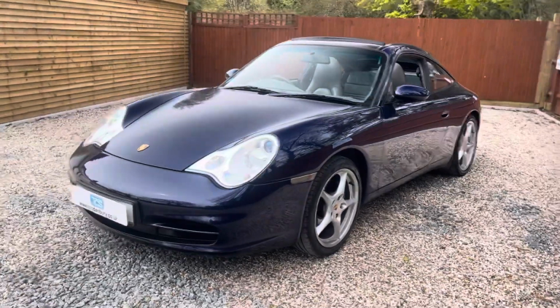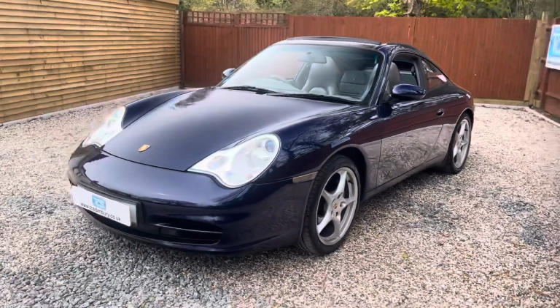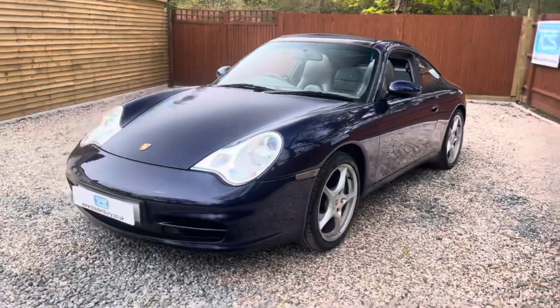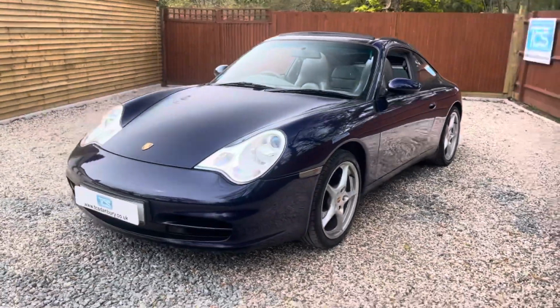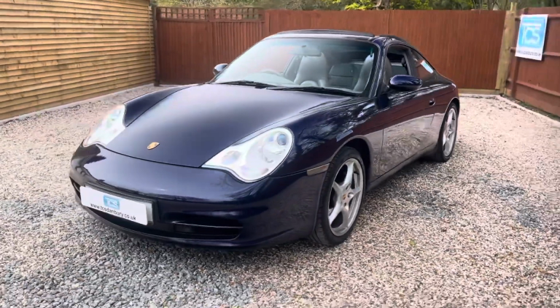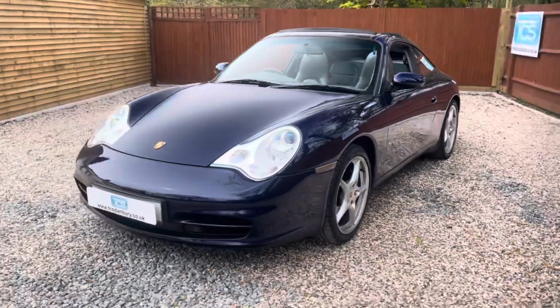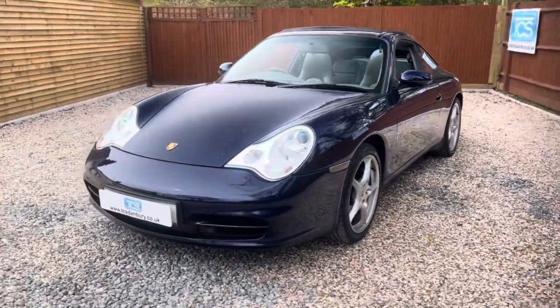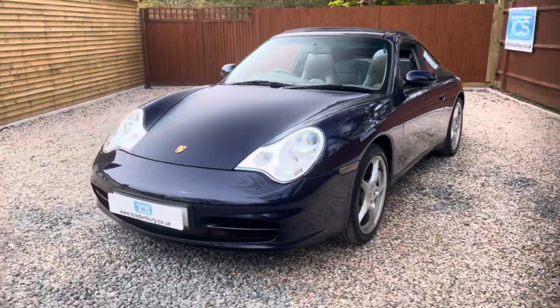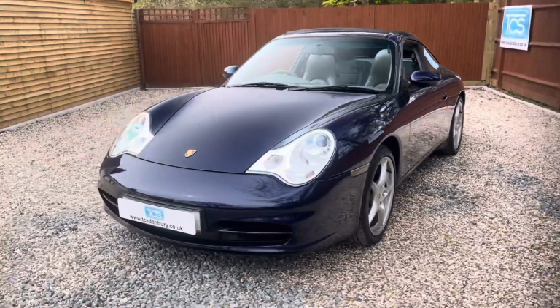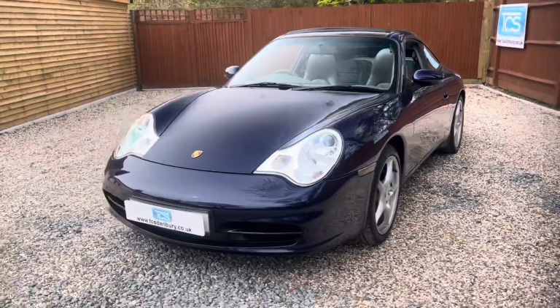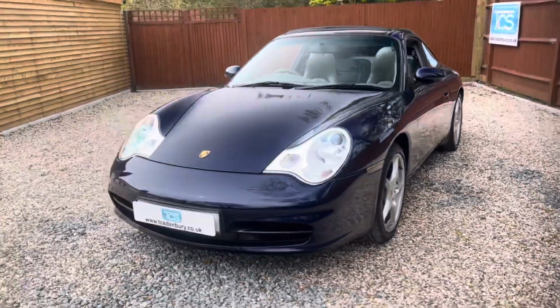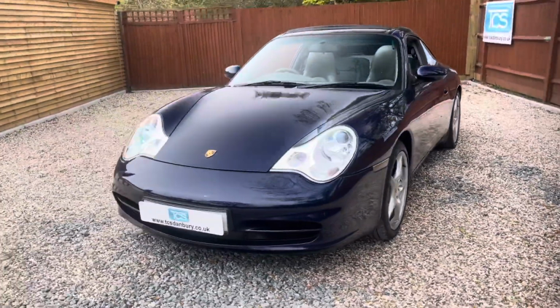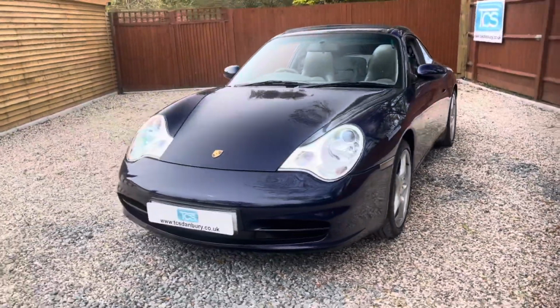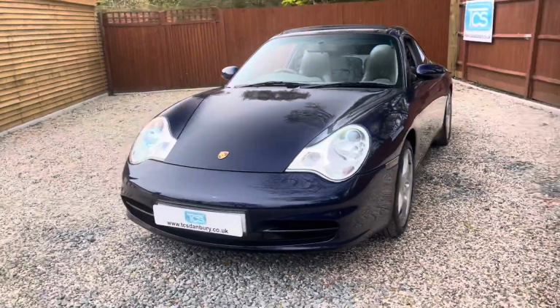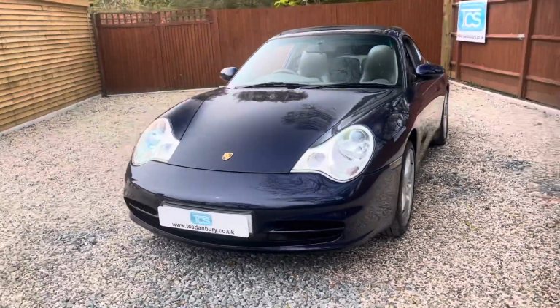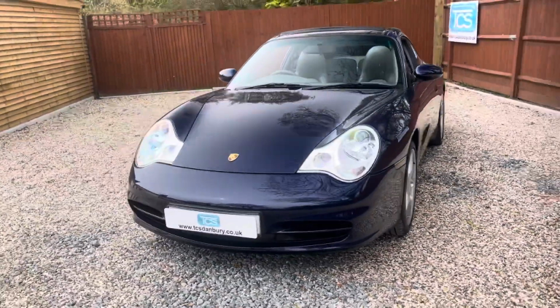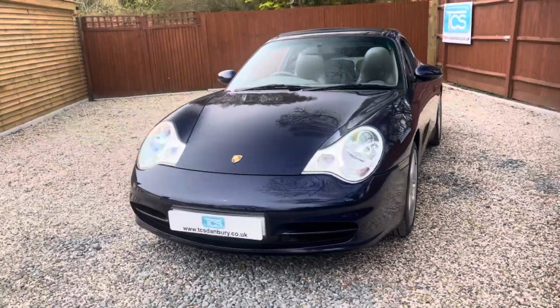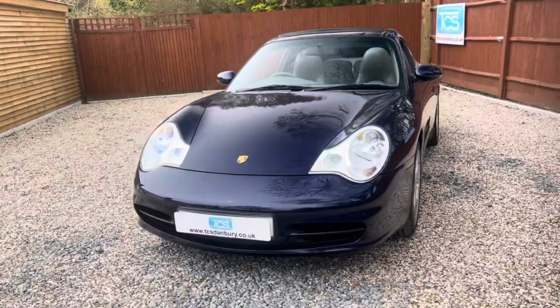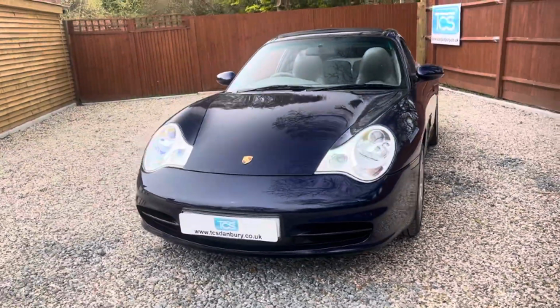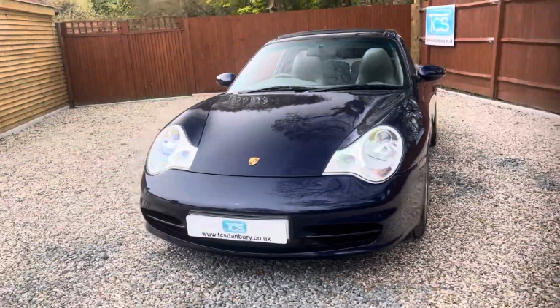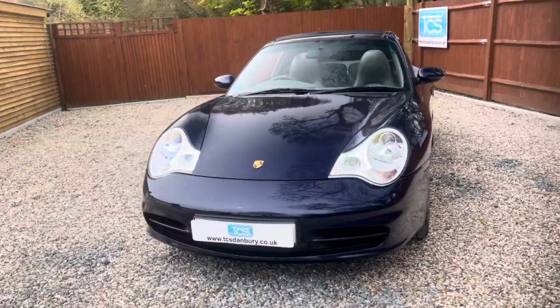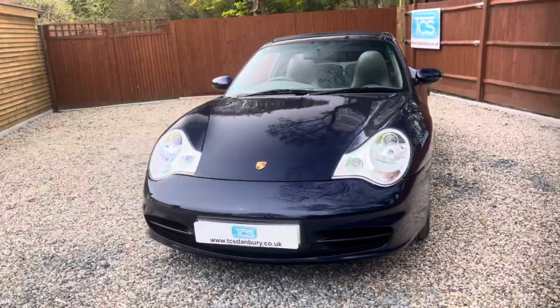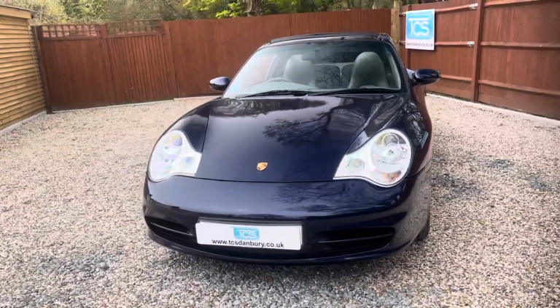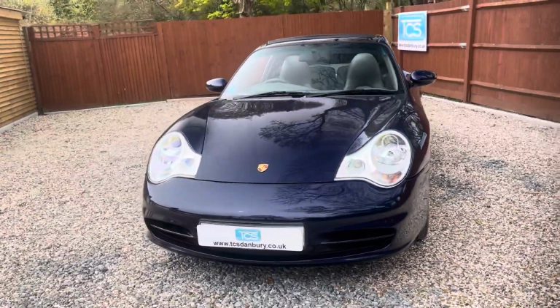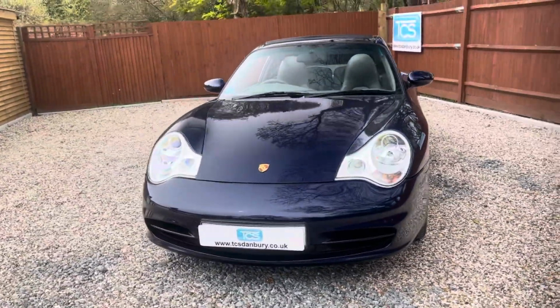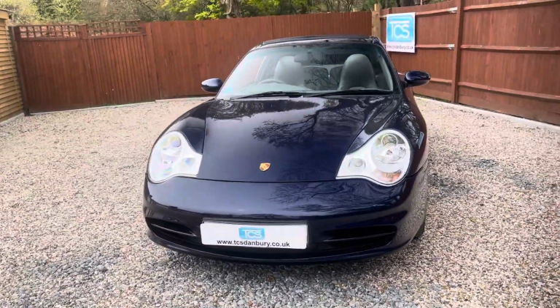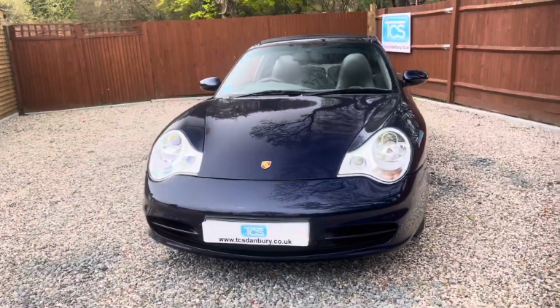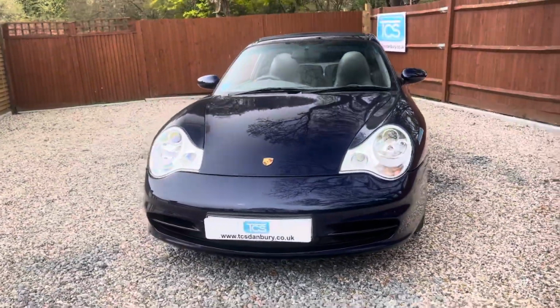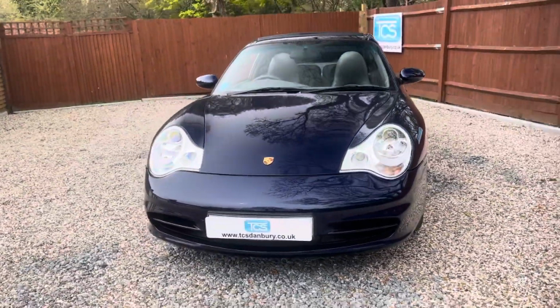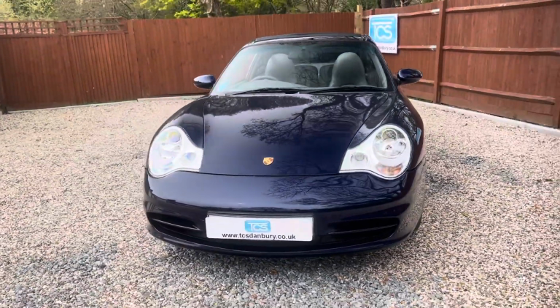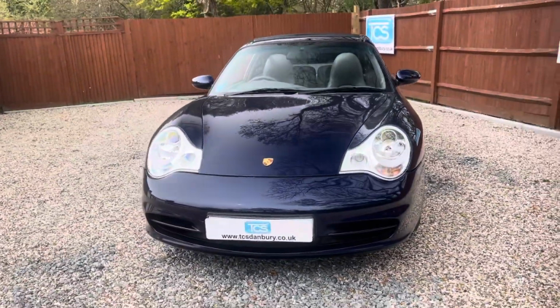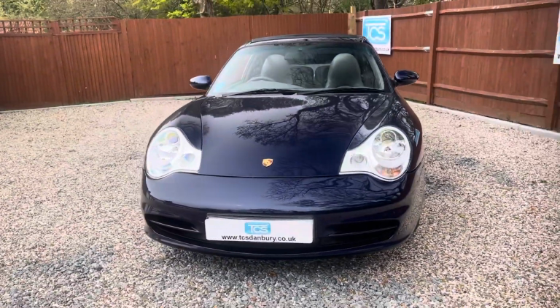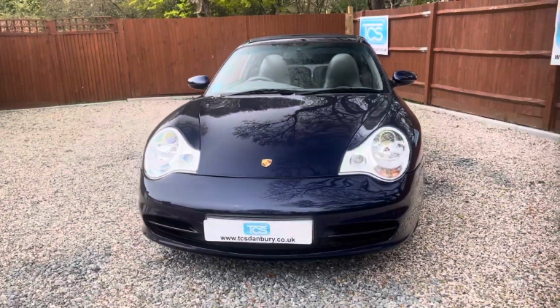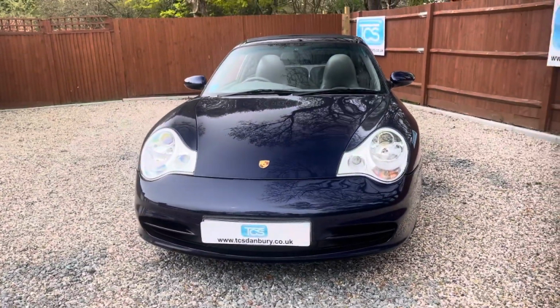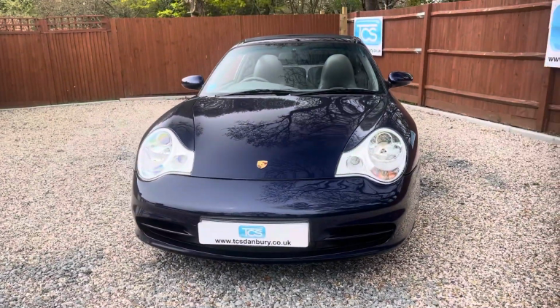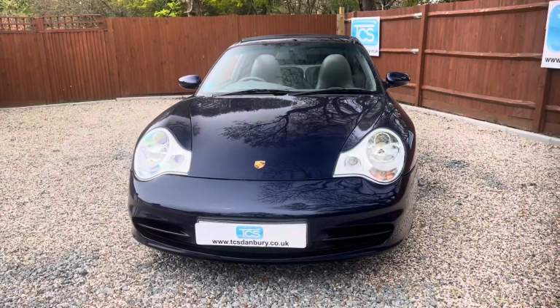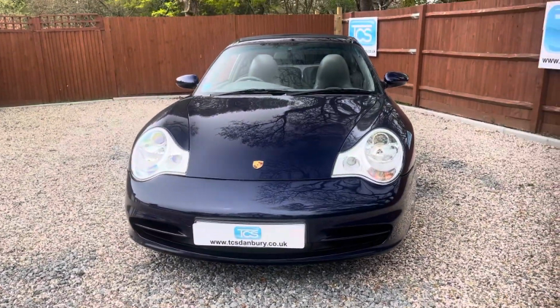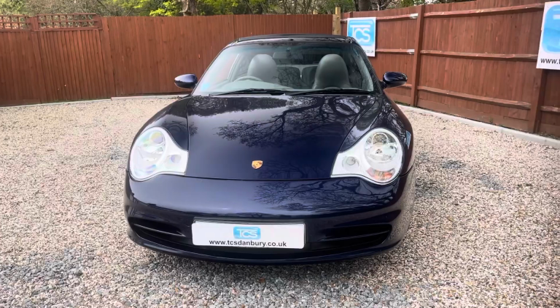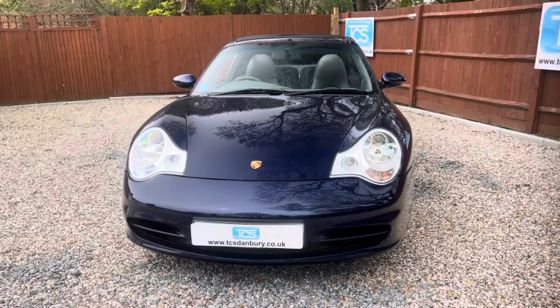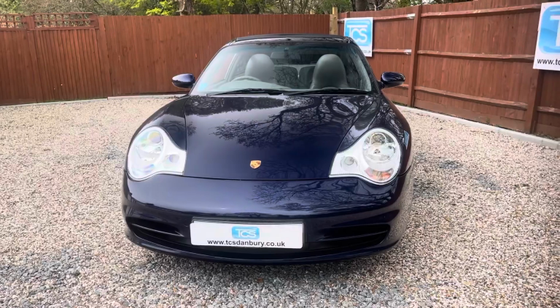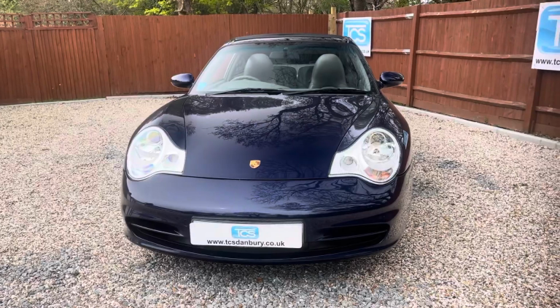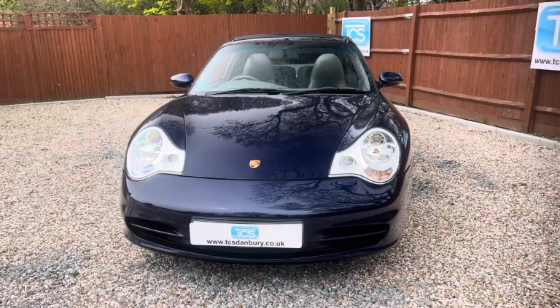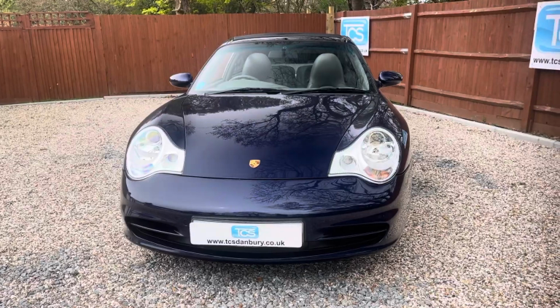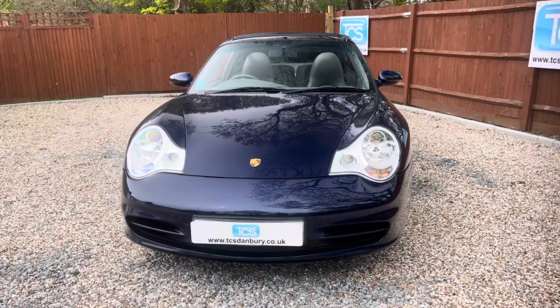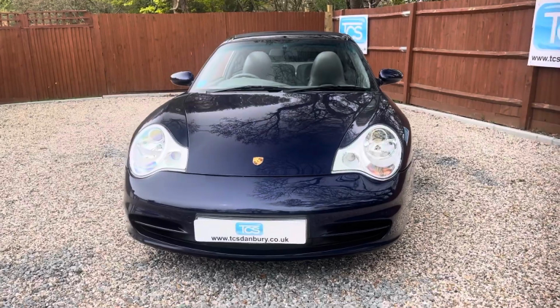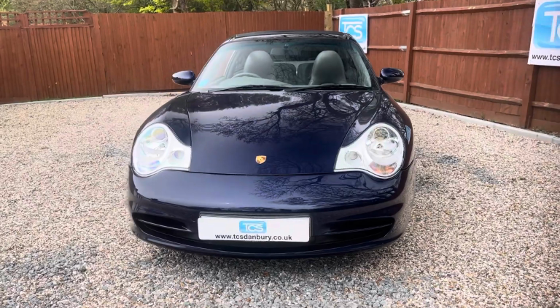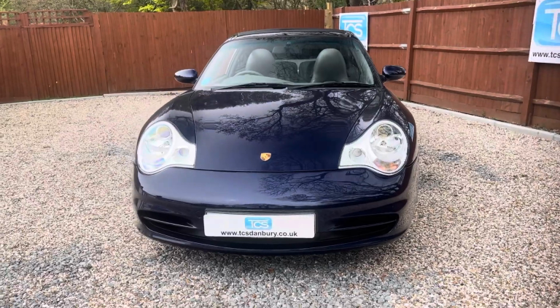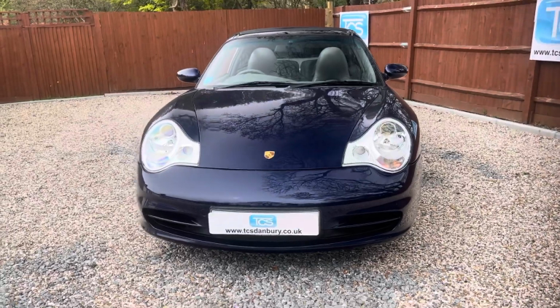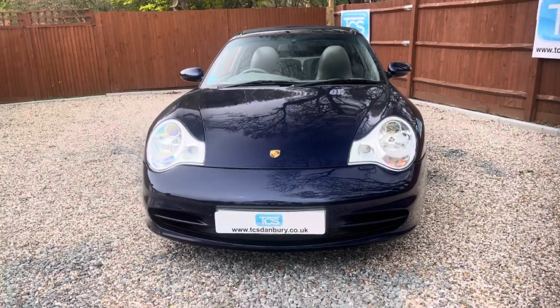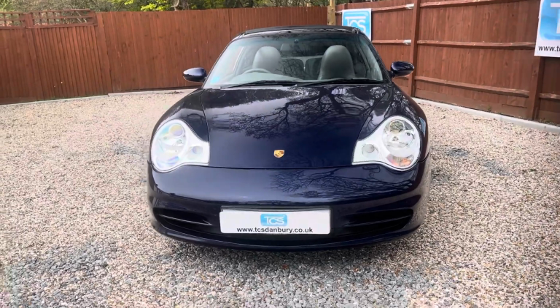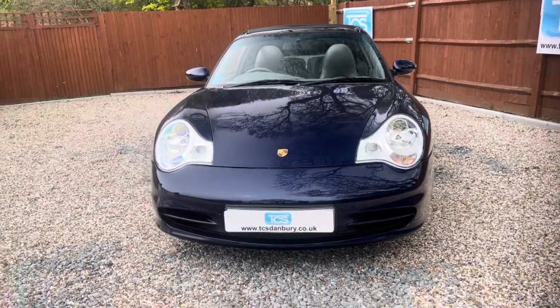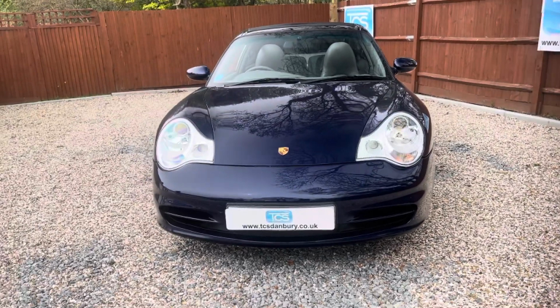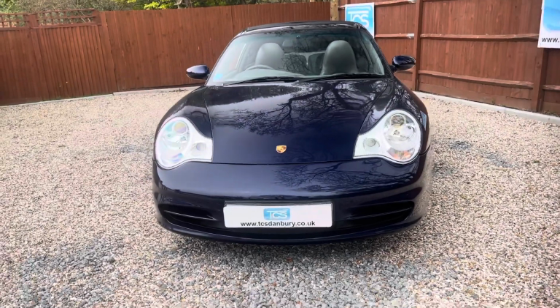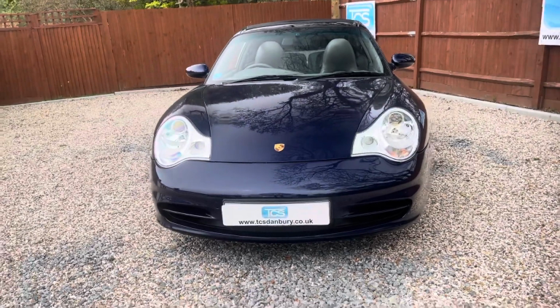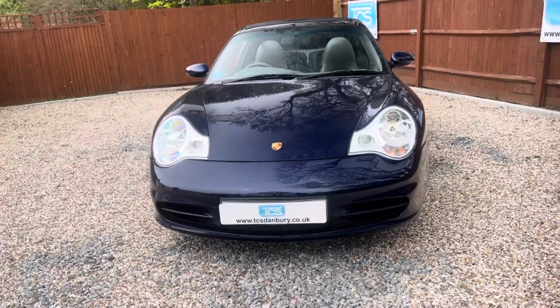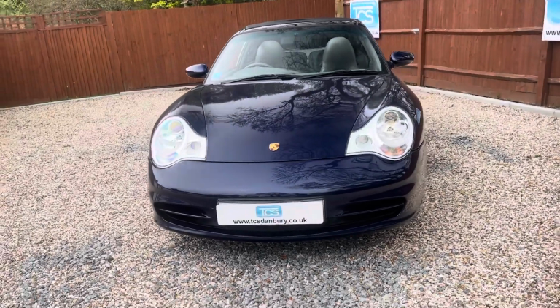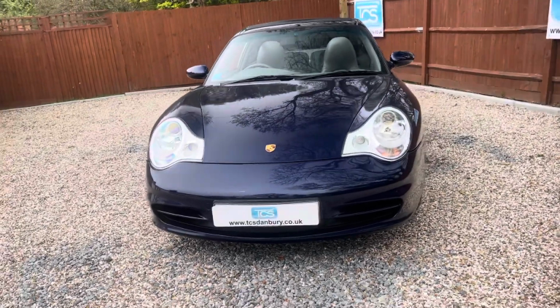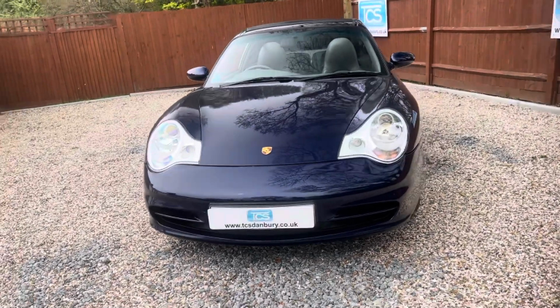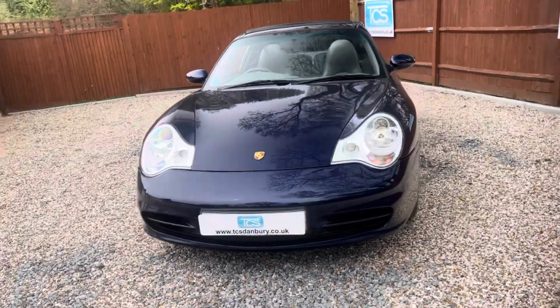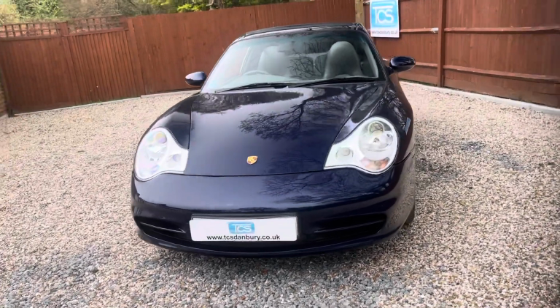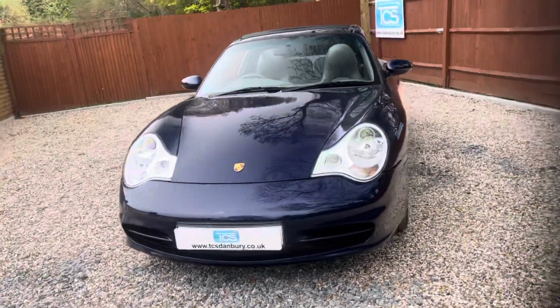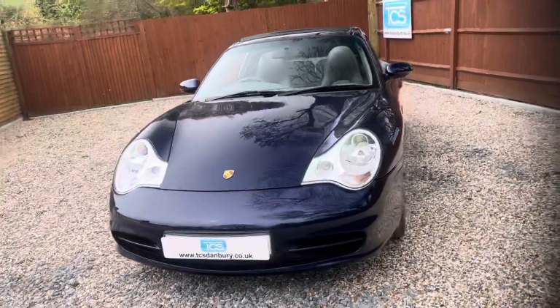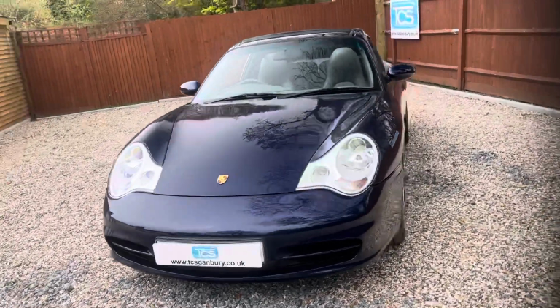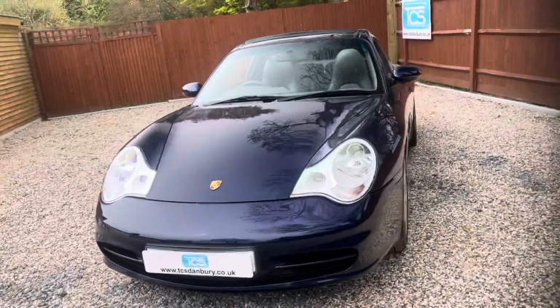Last service was done this month, MOT due February 2022. Let's take a look inside.